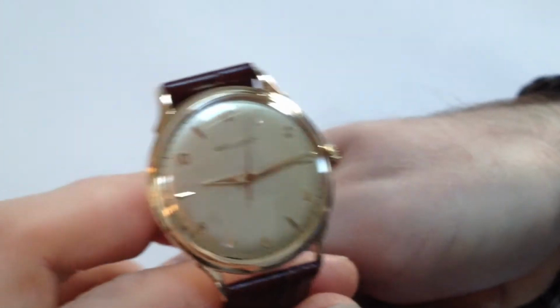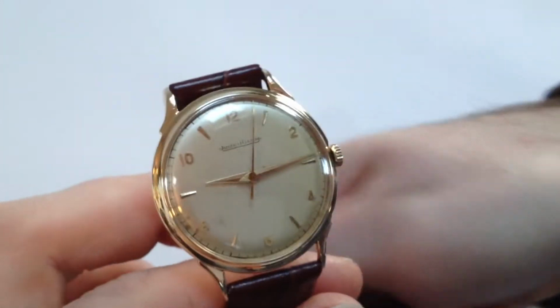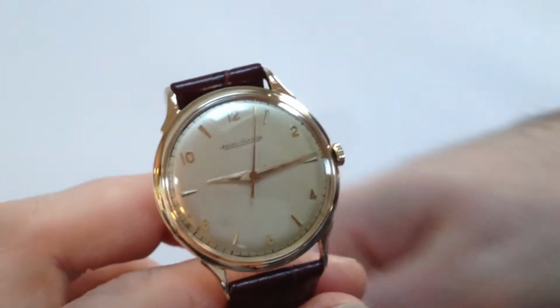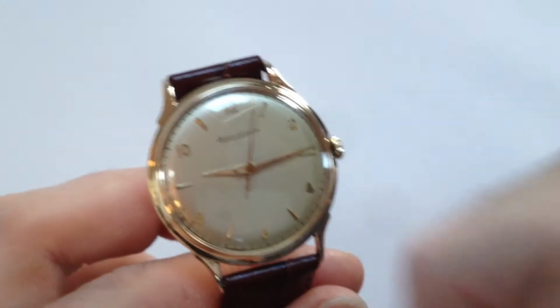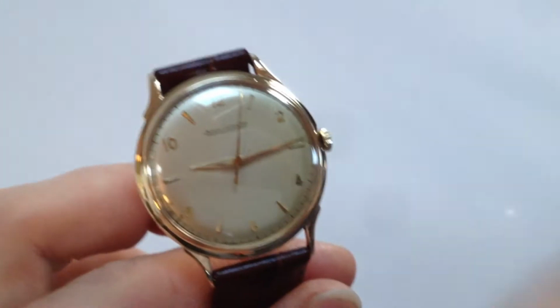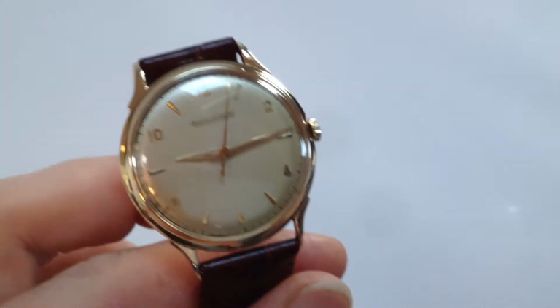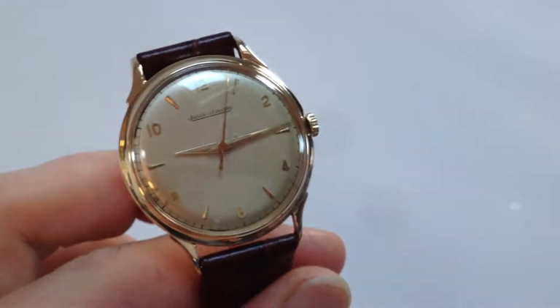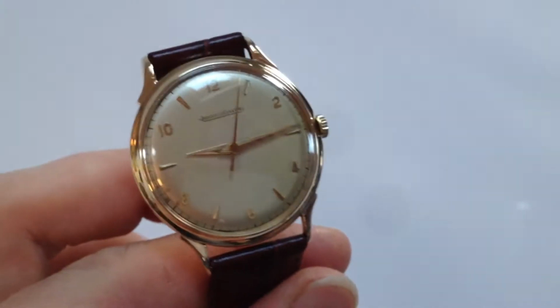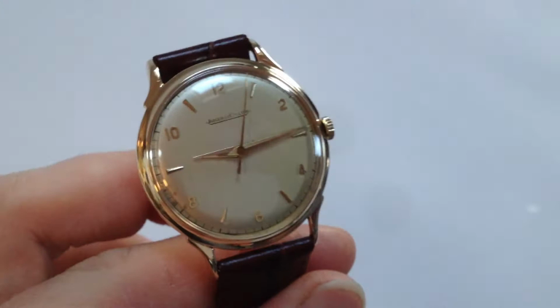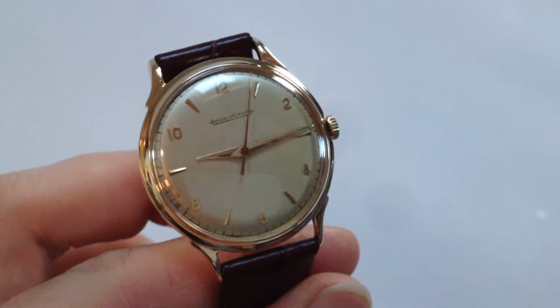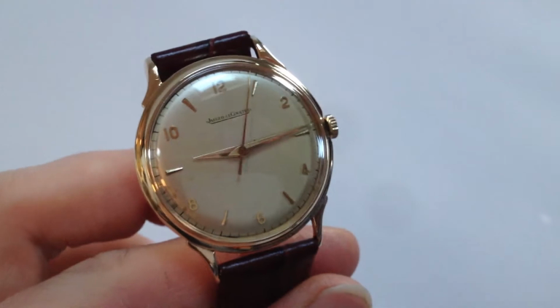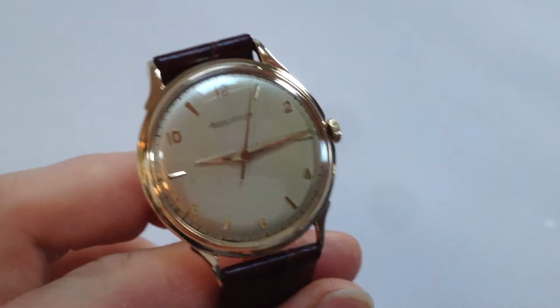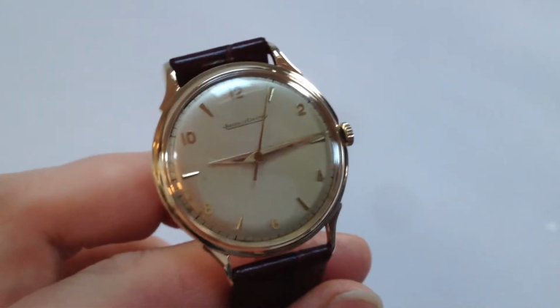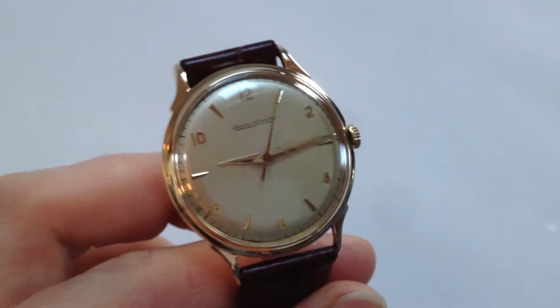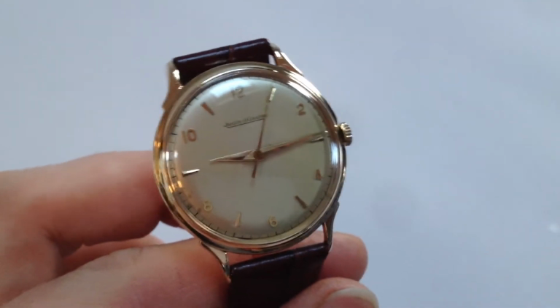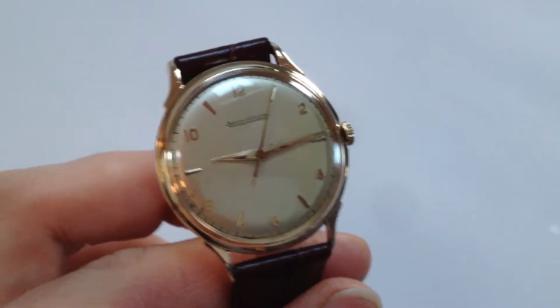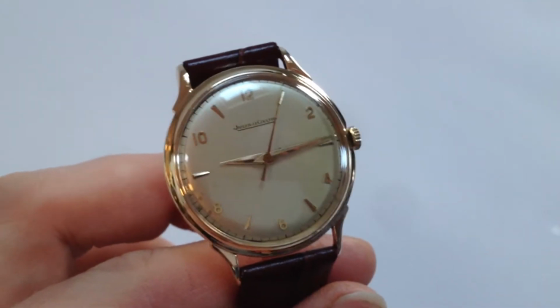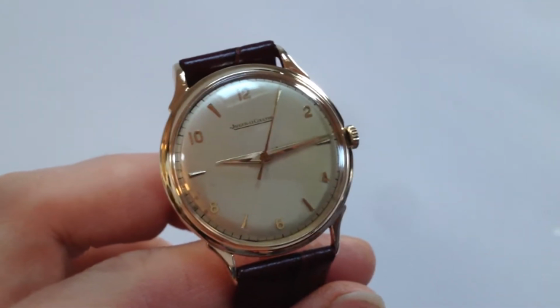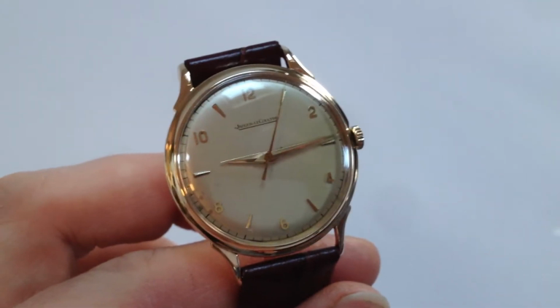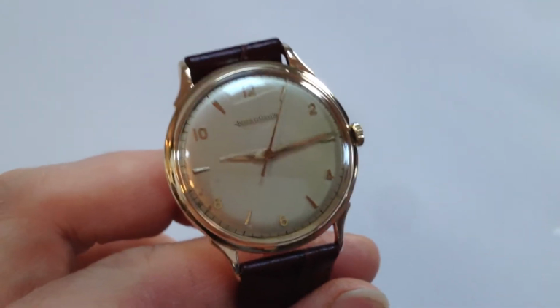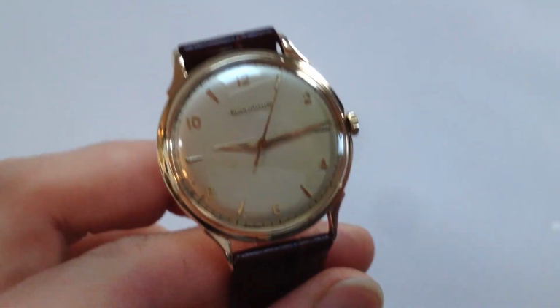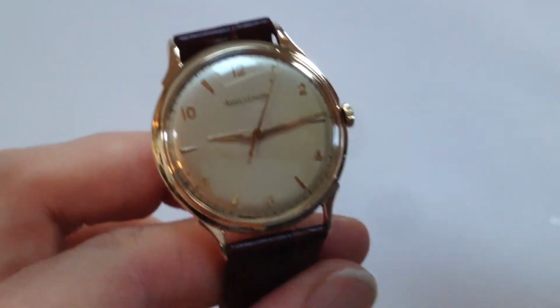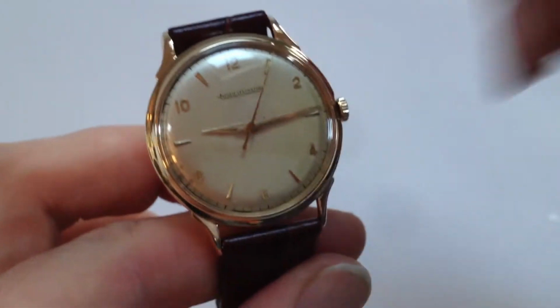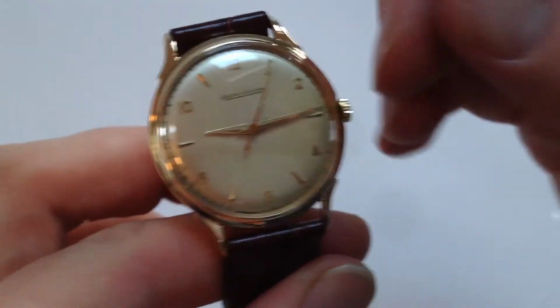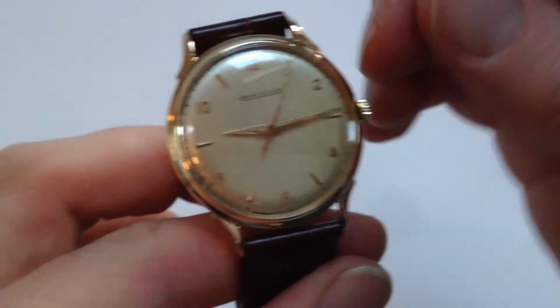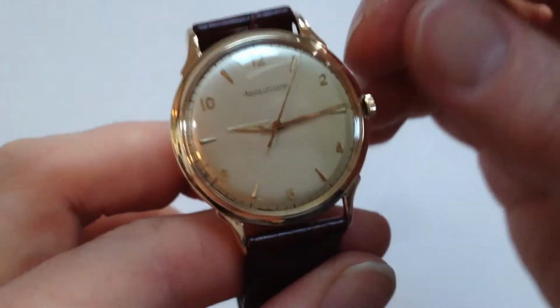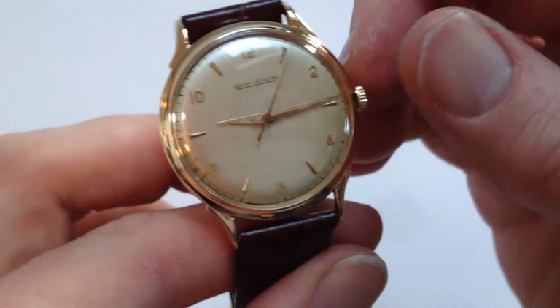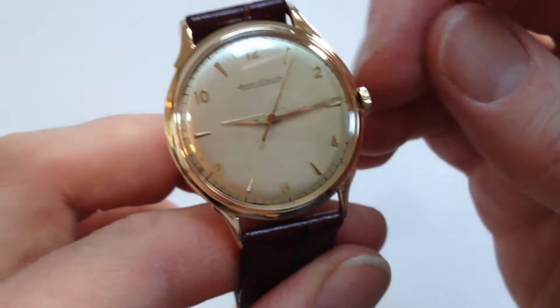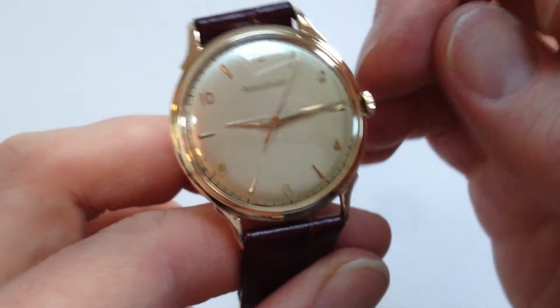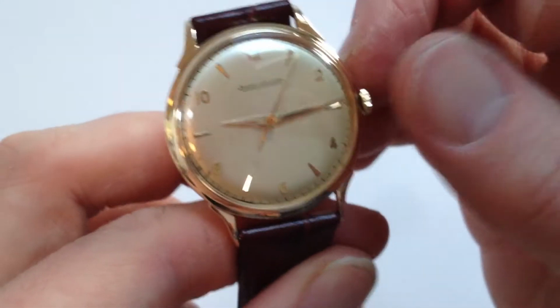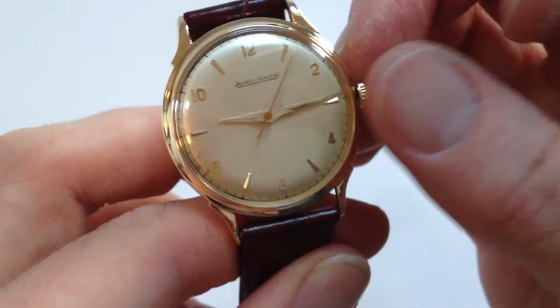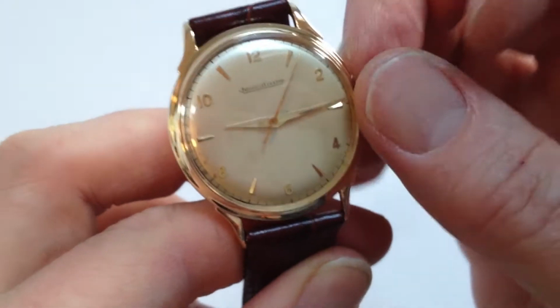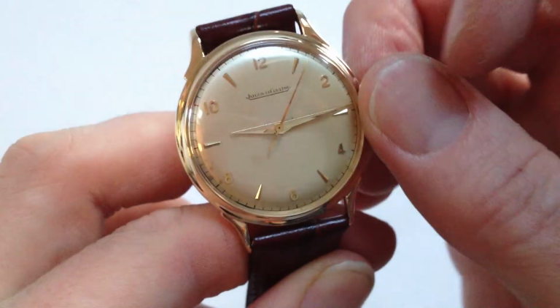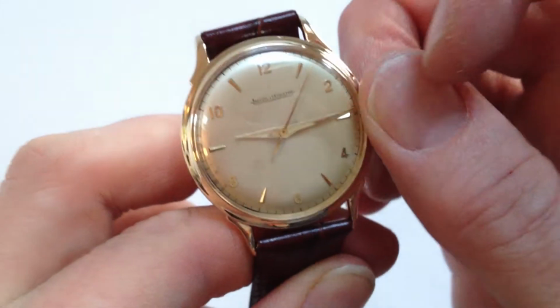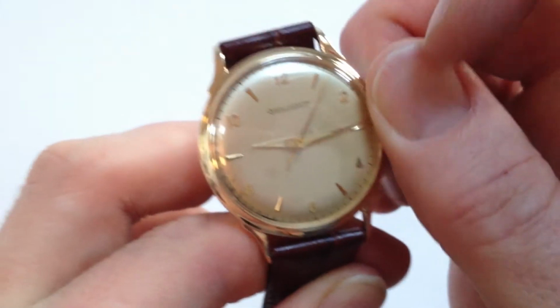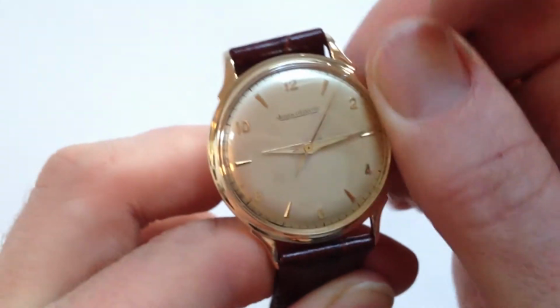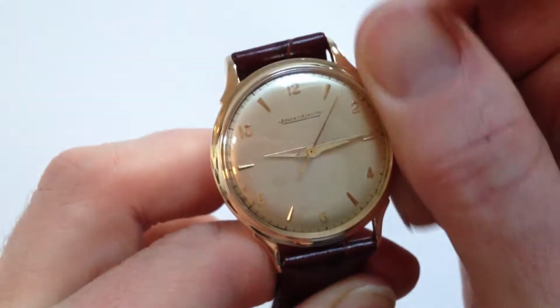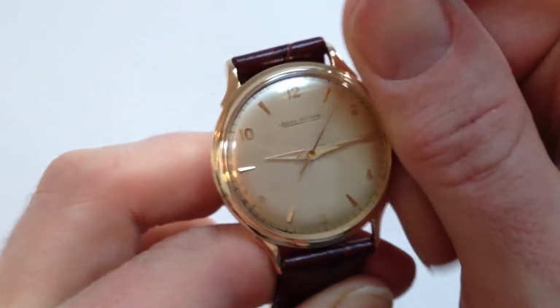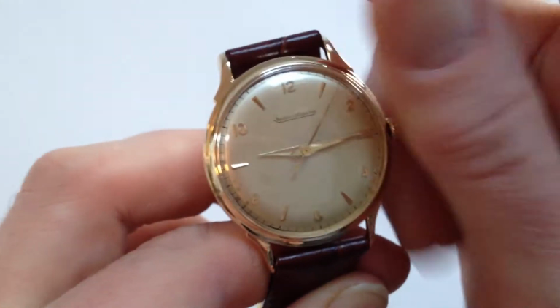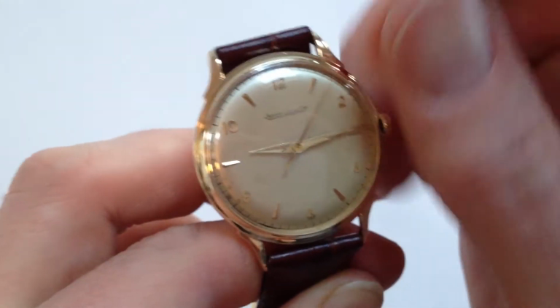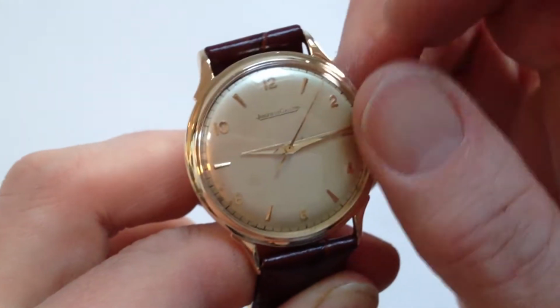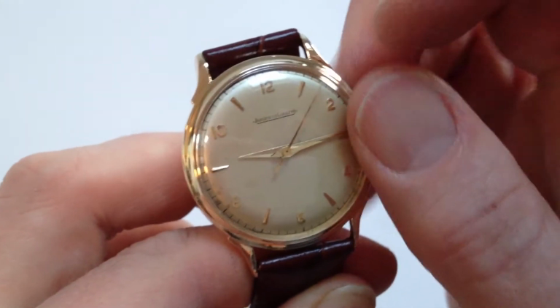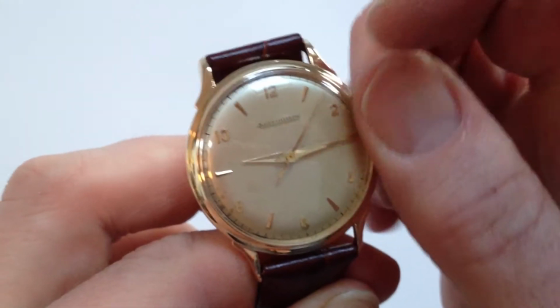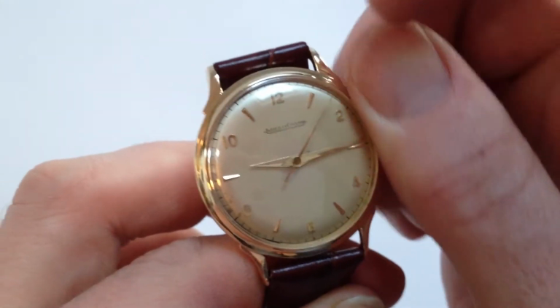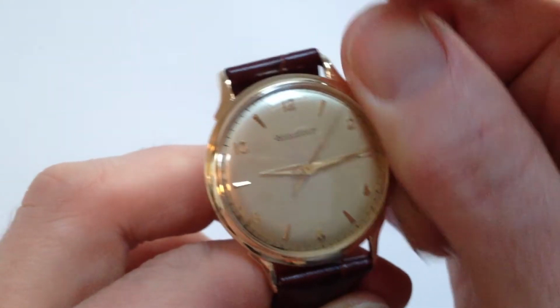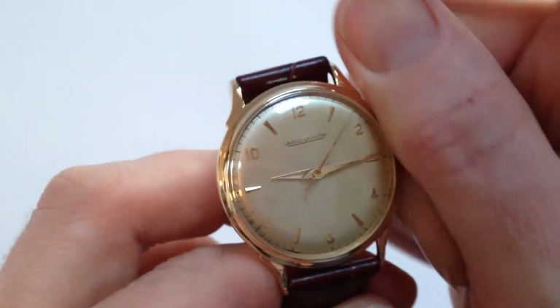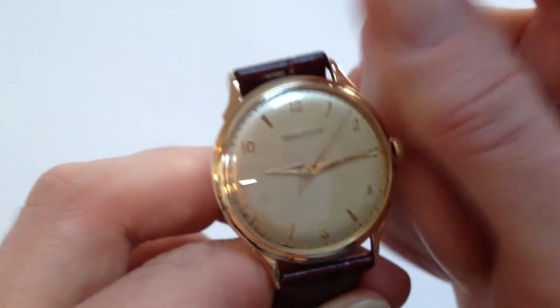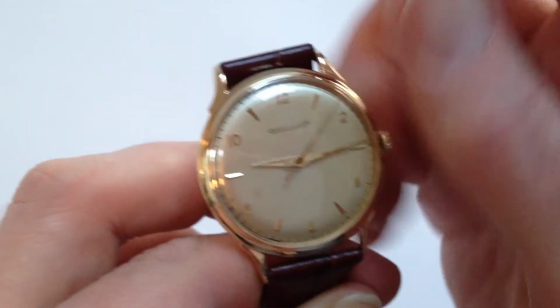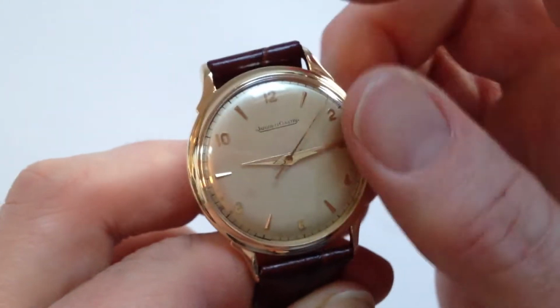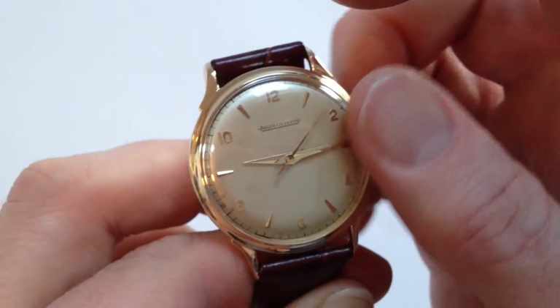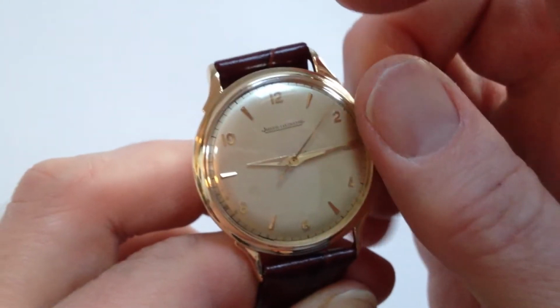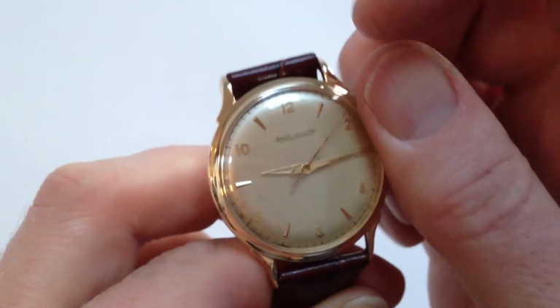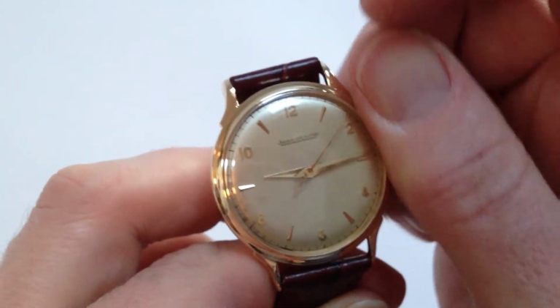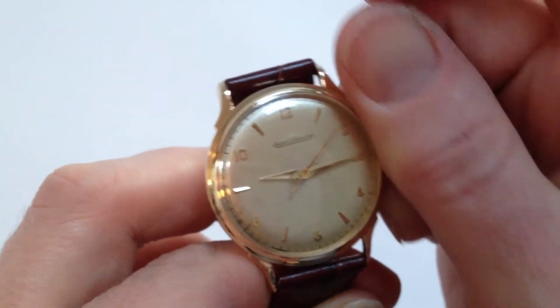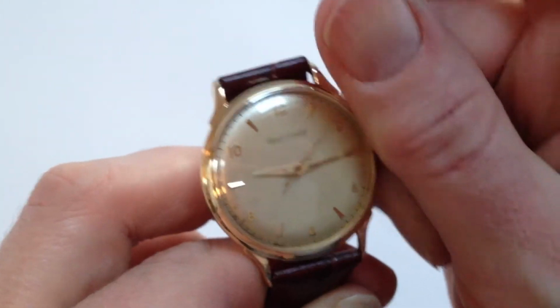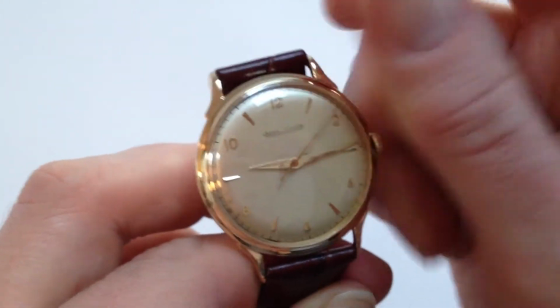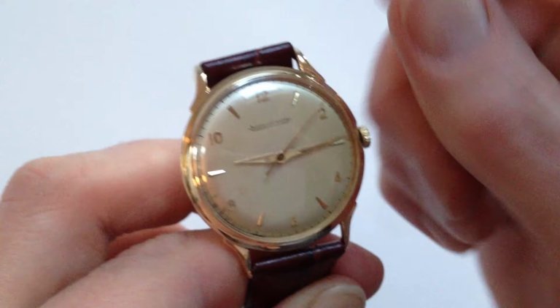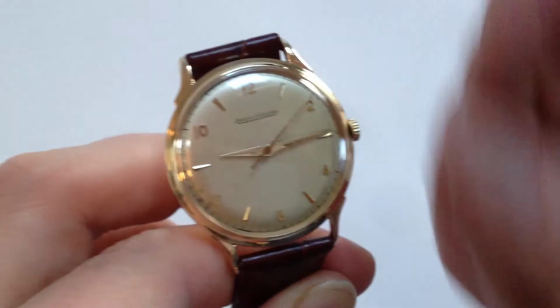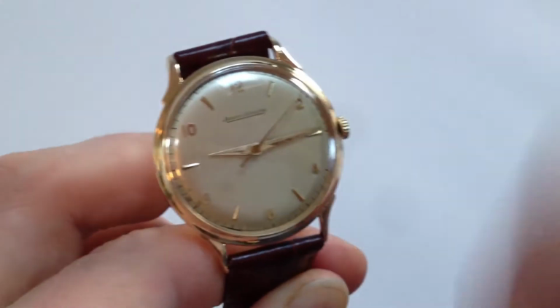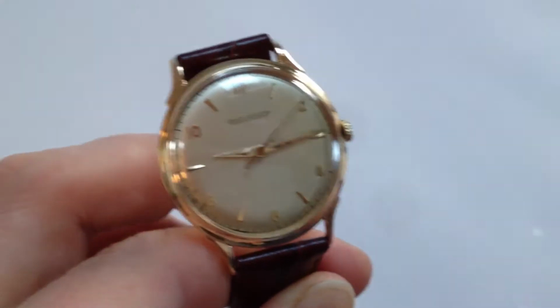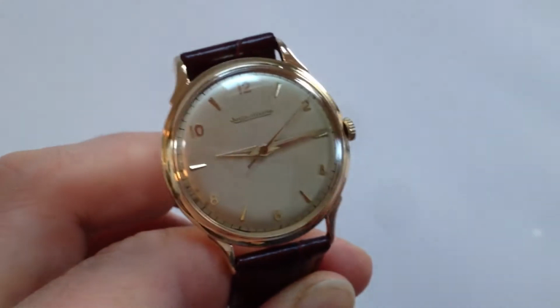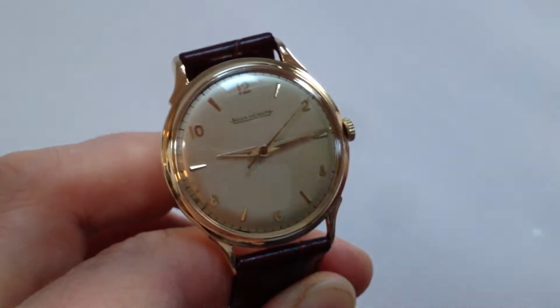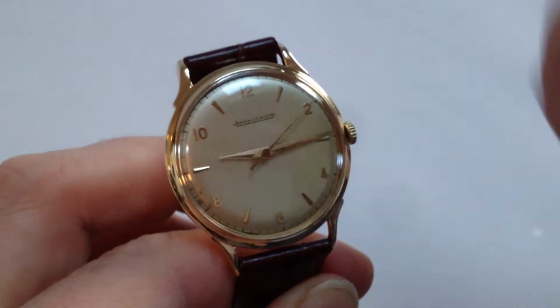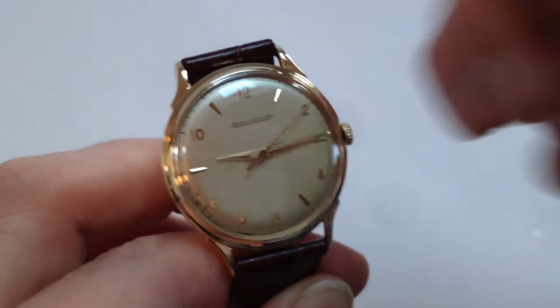It's a manual watch, so it requires winding when being worn. In order to achieve this, turn the crown away from you, the wearer, until the spring feels tight.